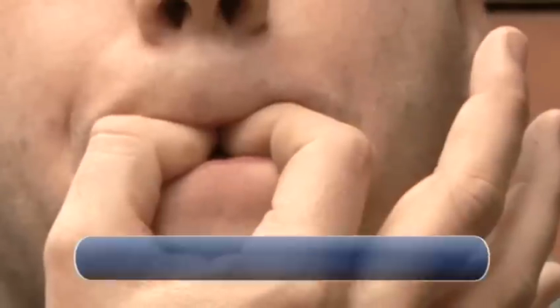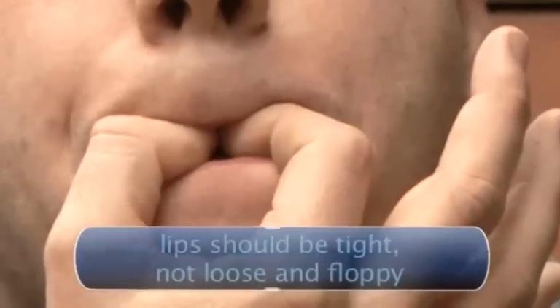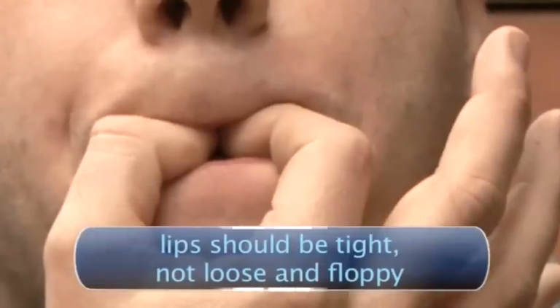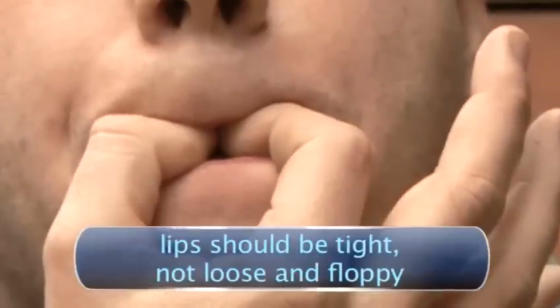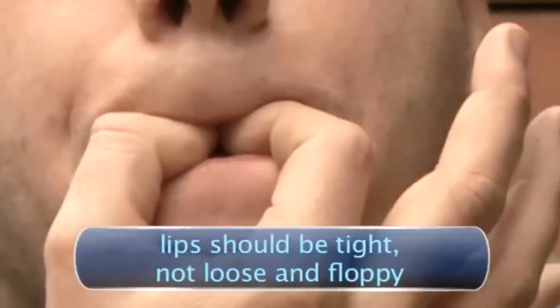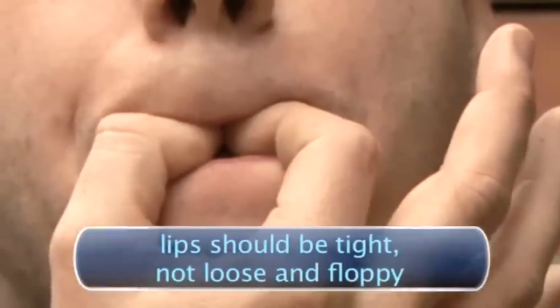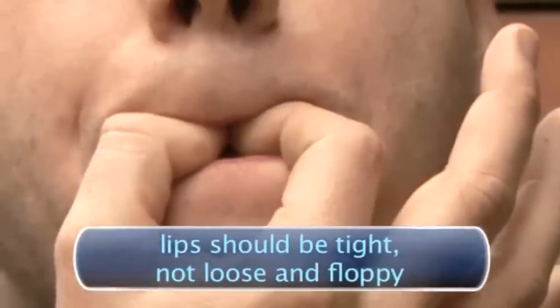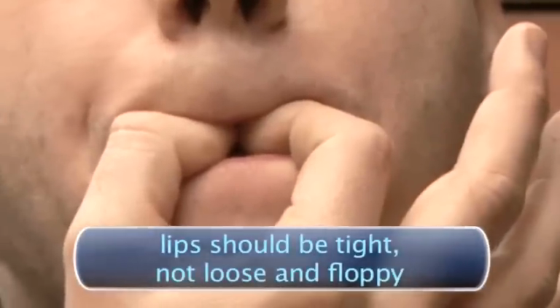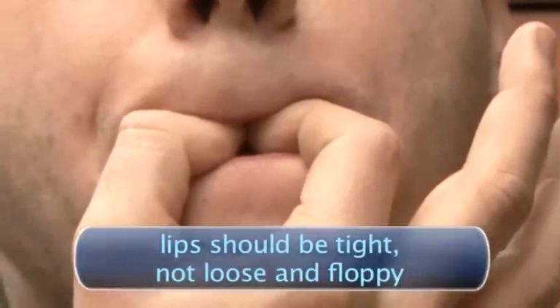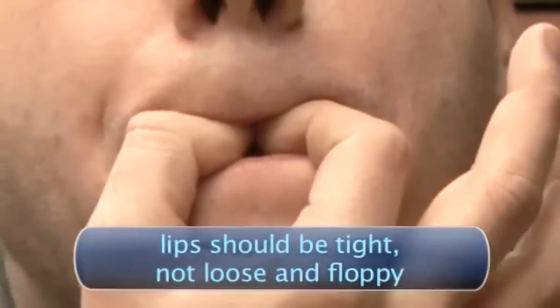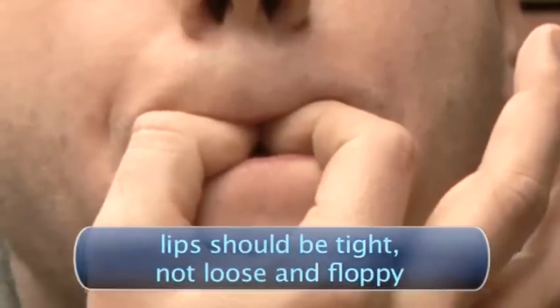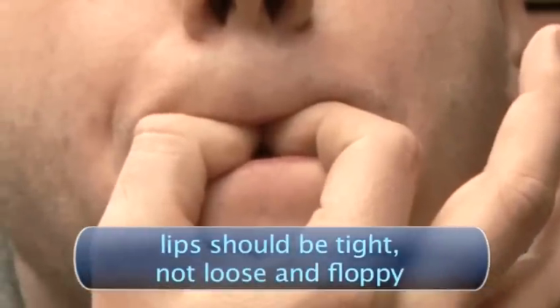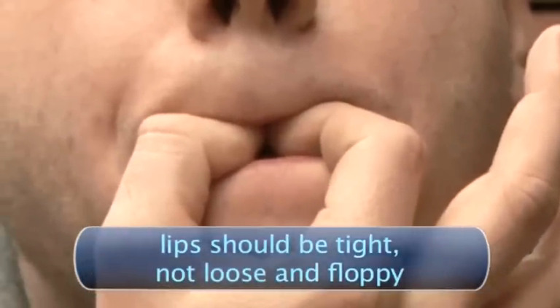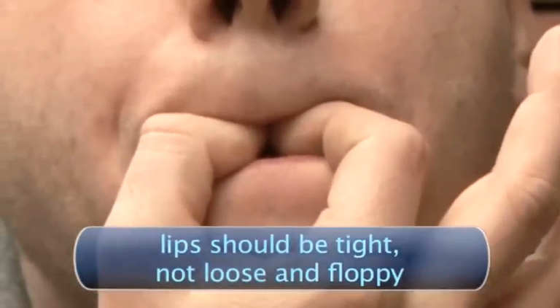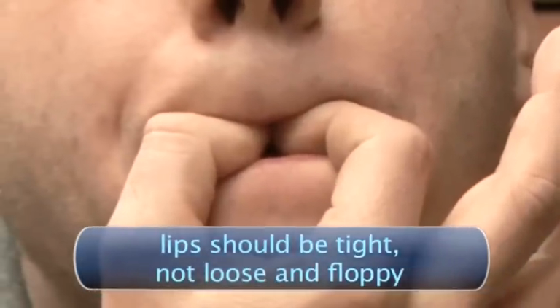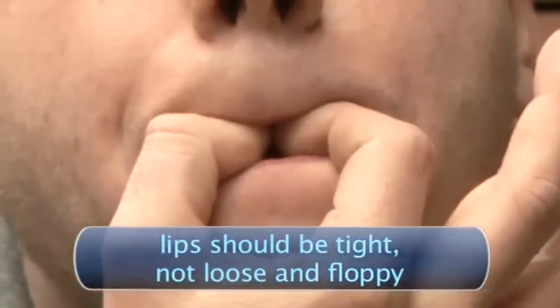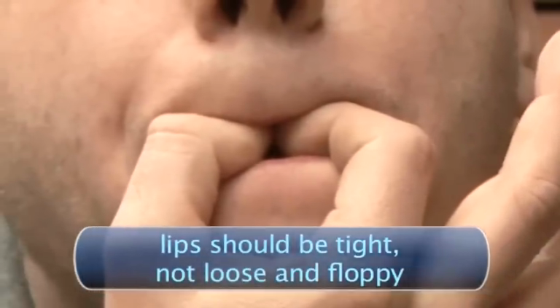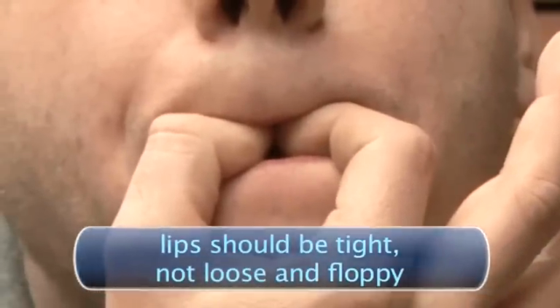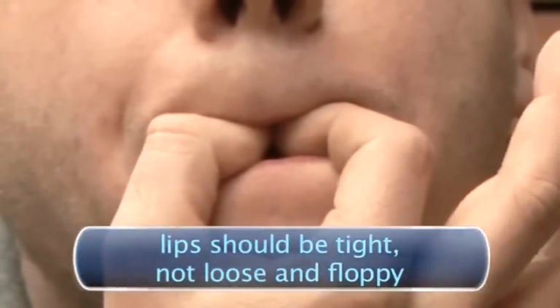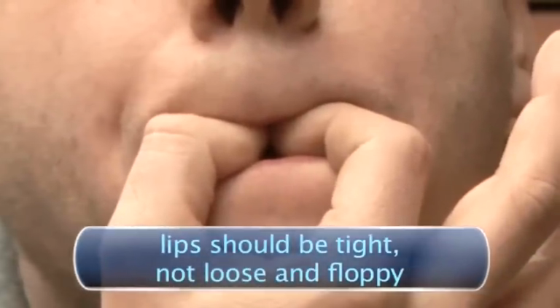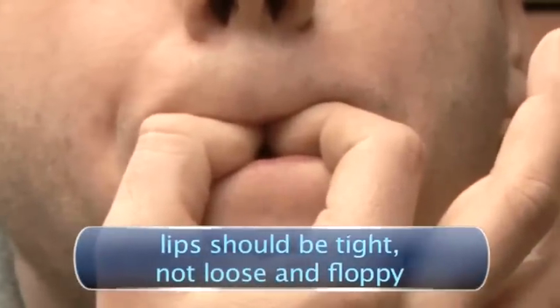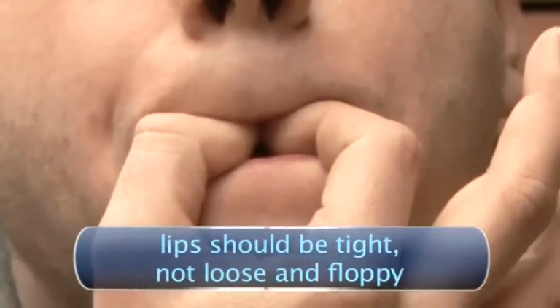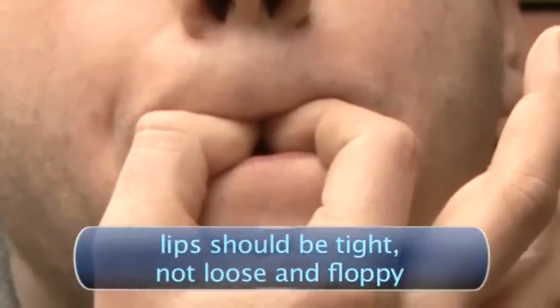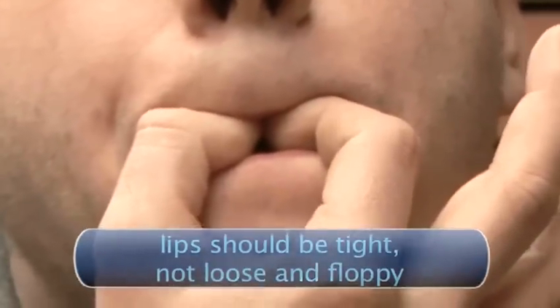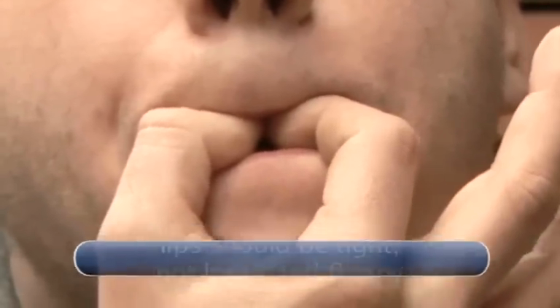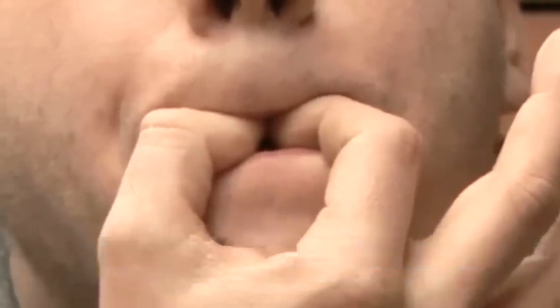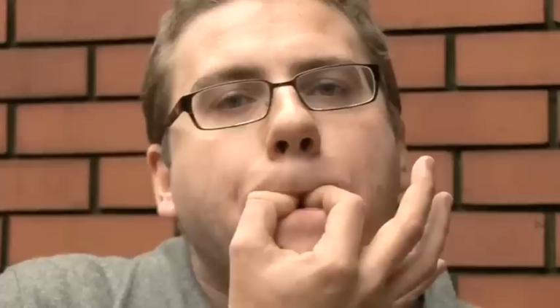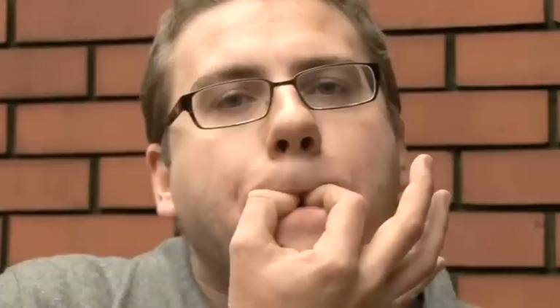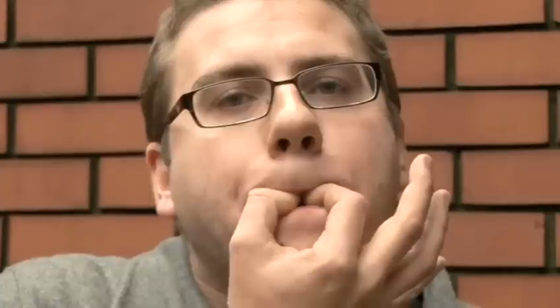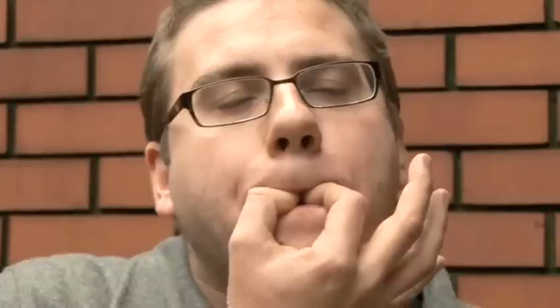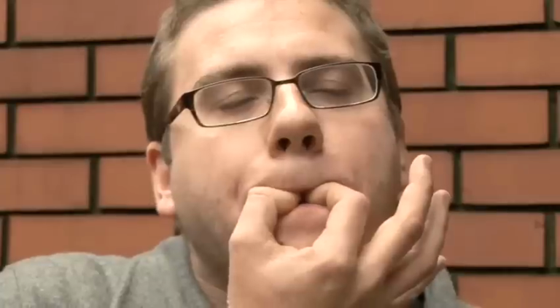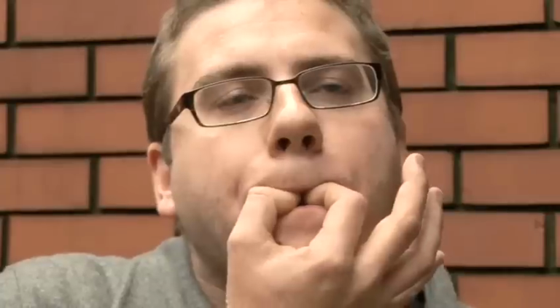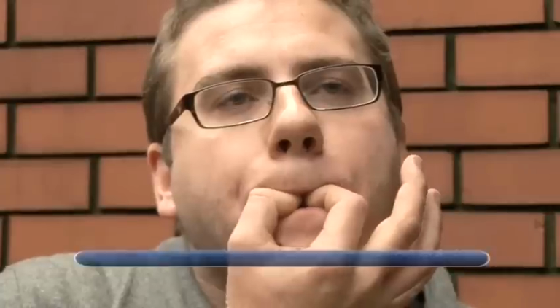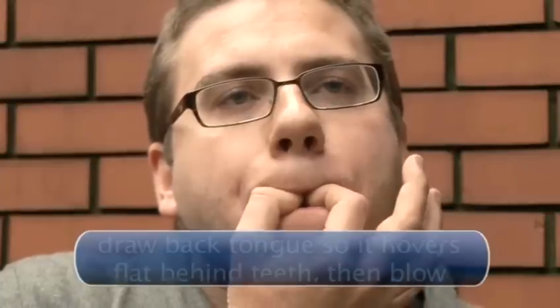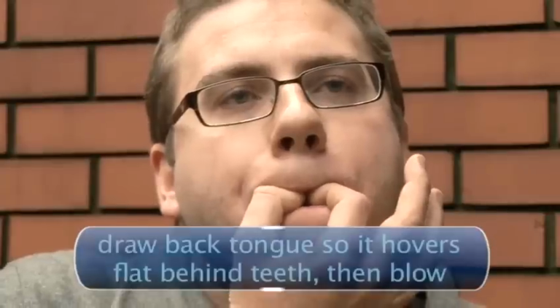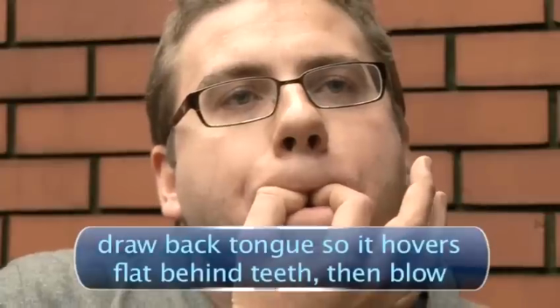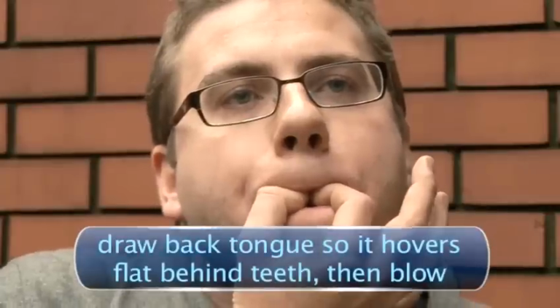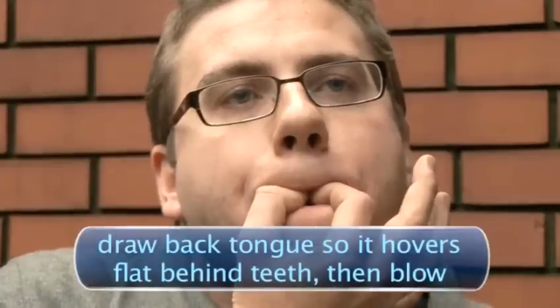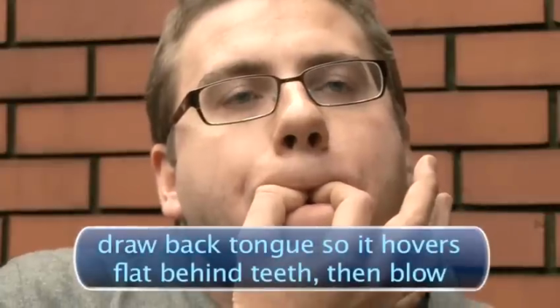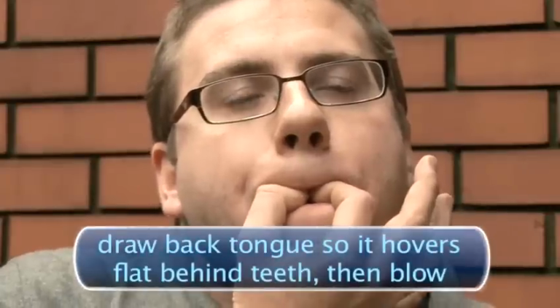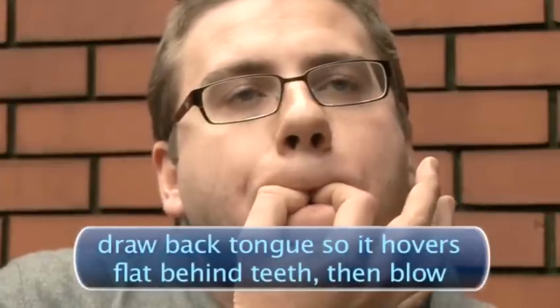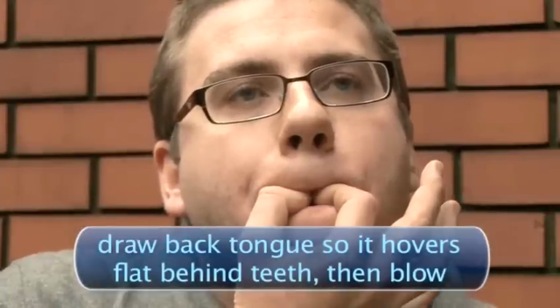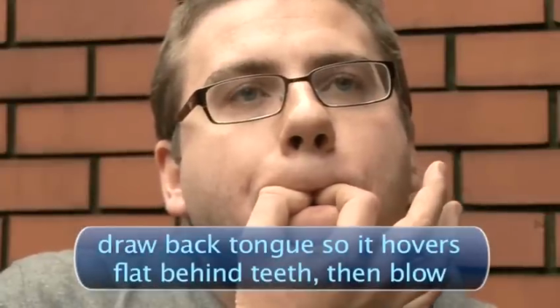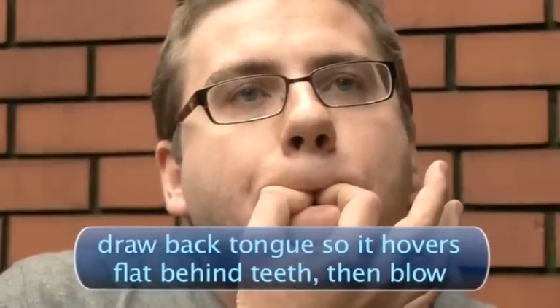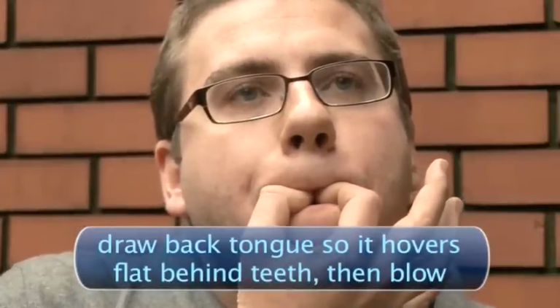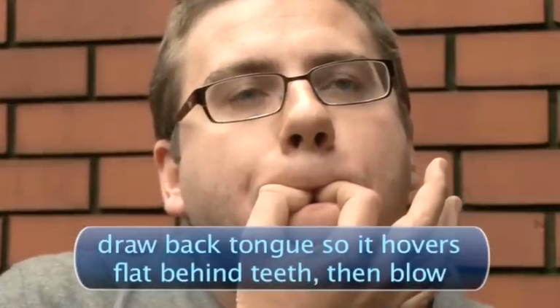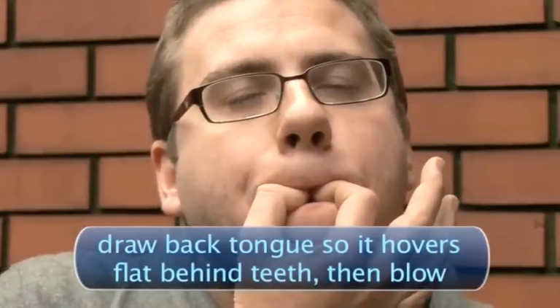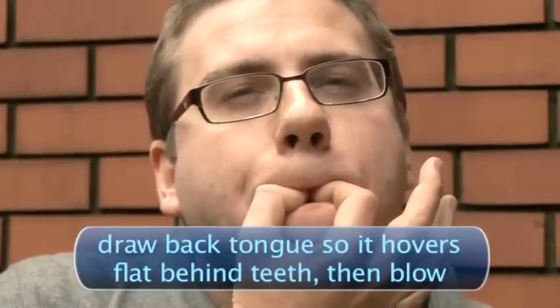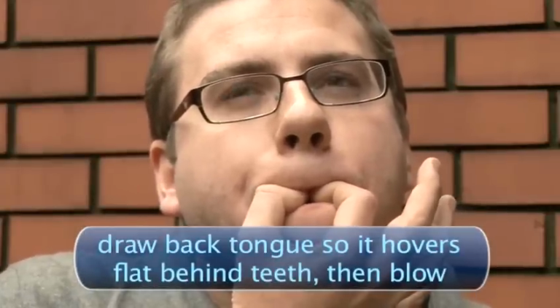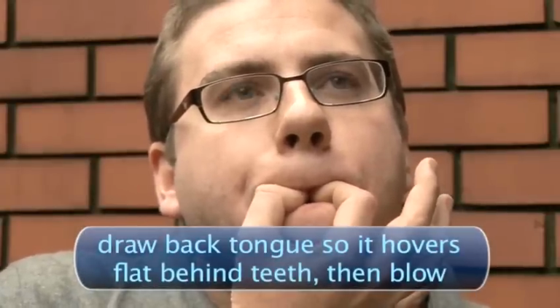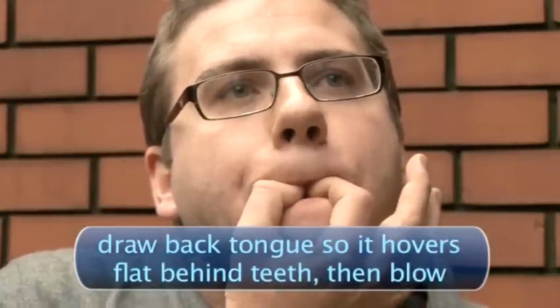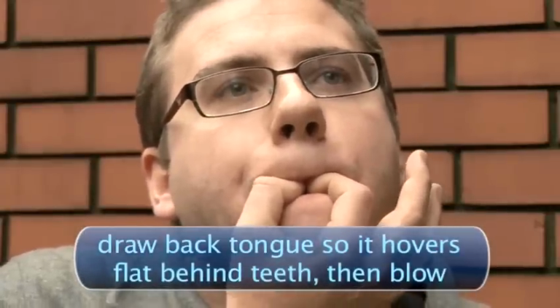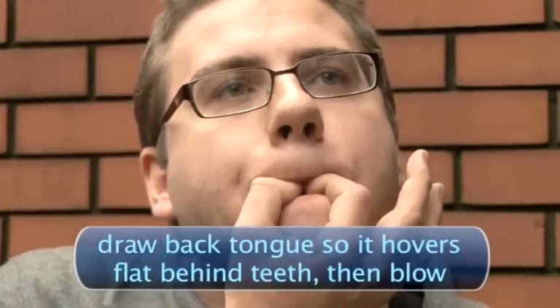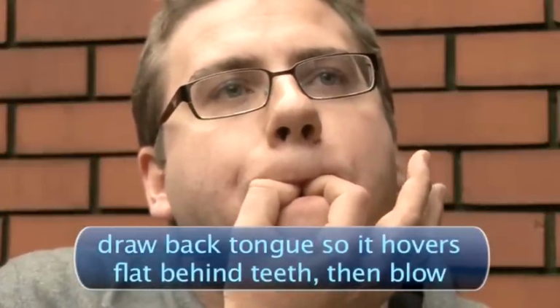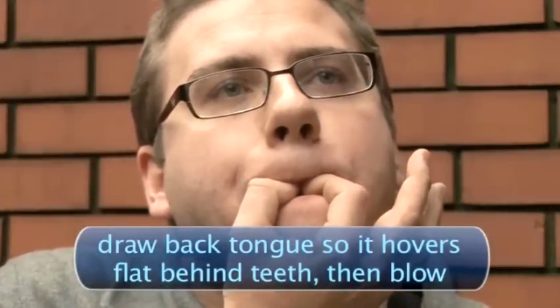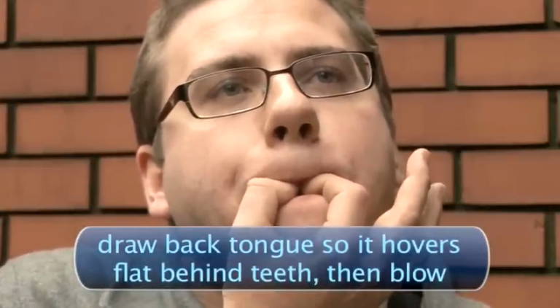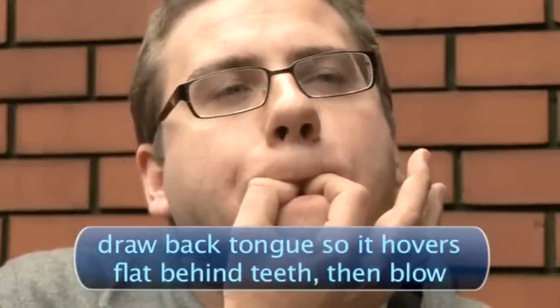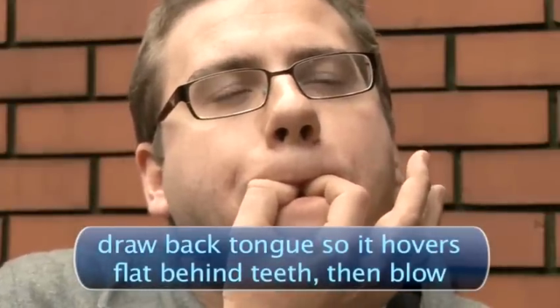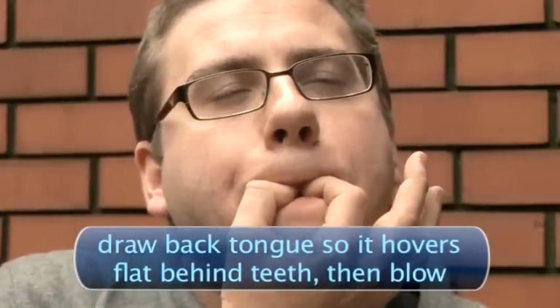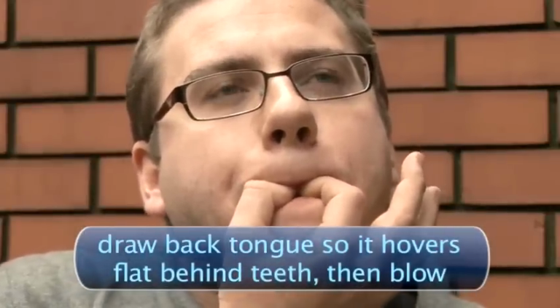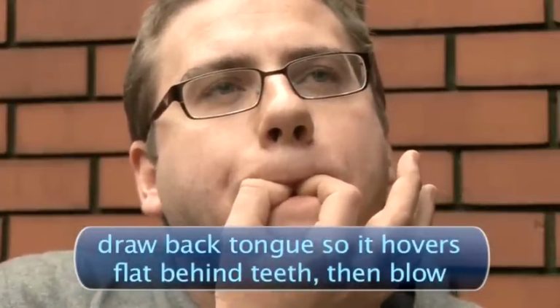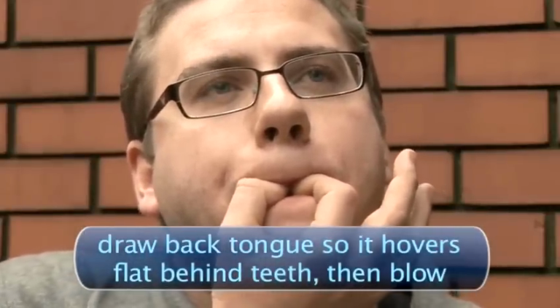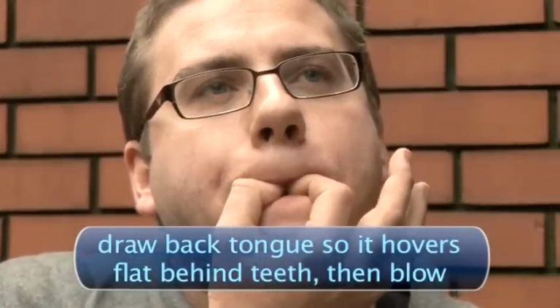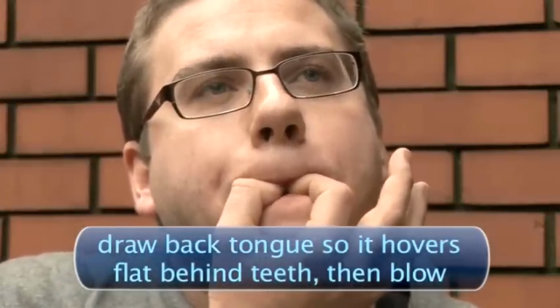Your lips should be tight and not loose and floppy. Draw back your tongue in the same way as the classic four finger whistle and blow out in the same way.